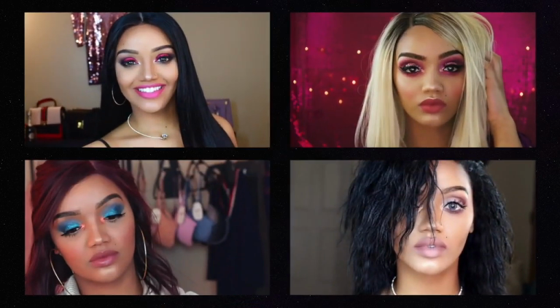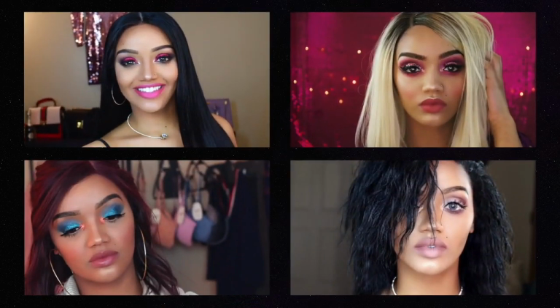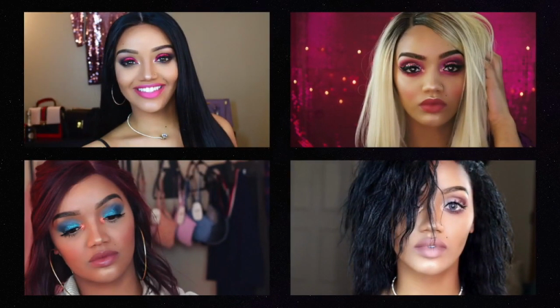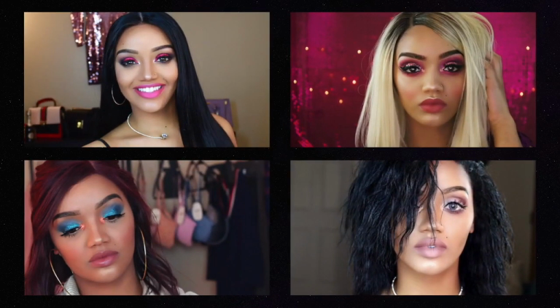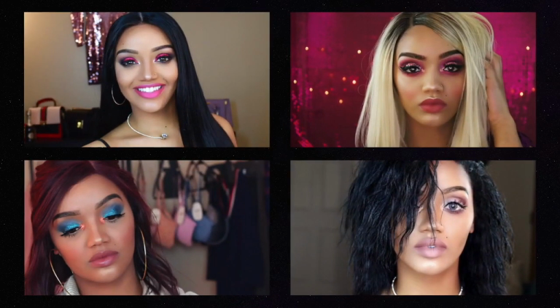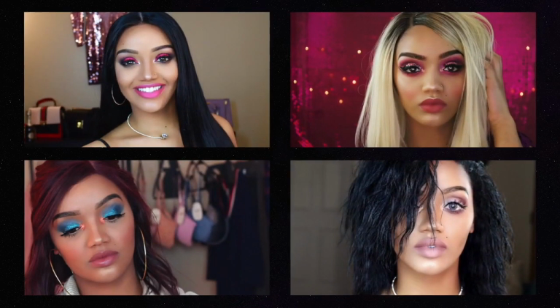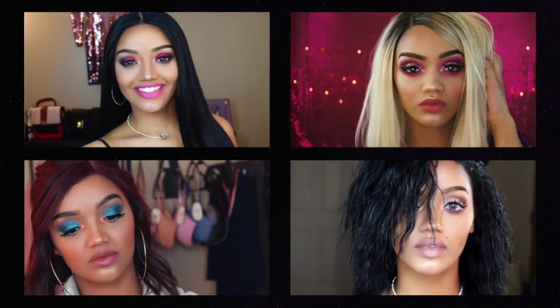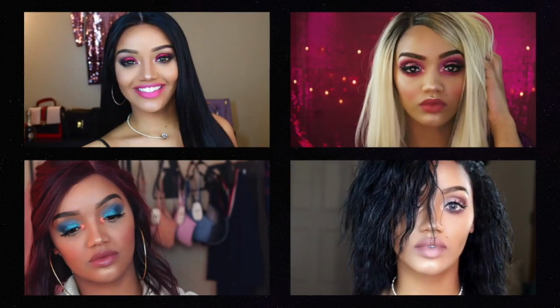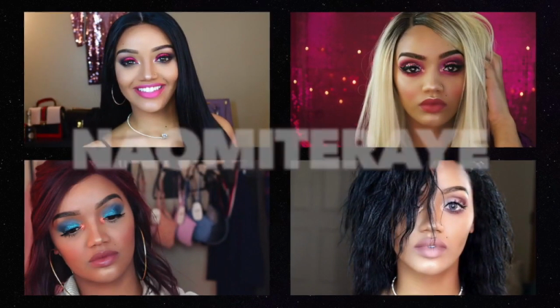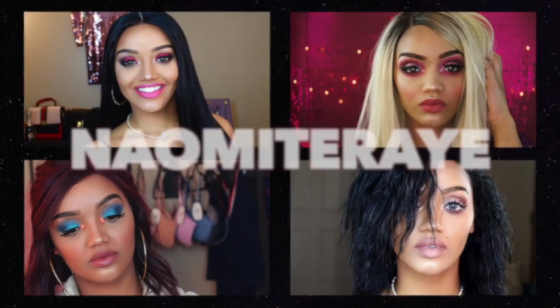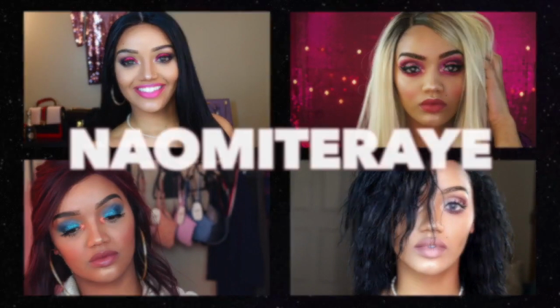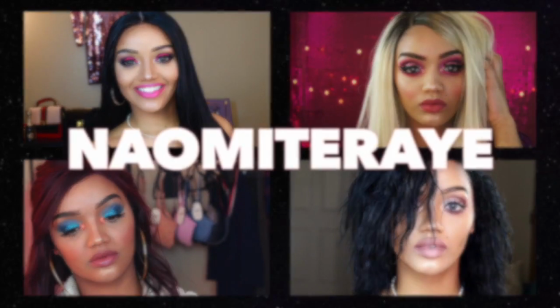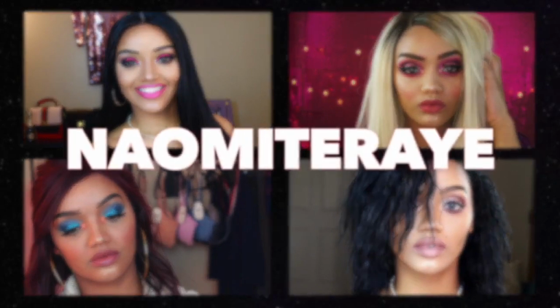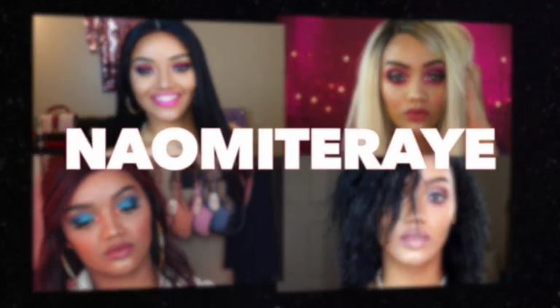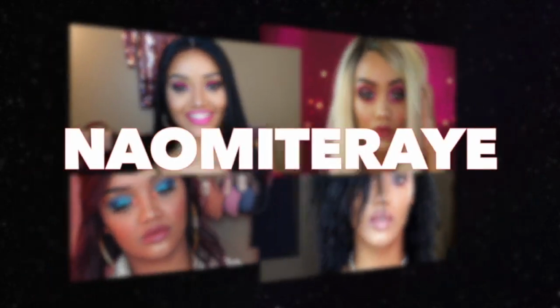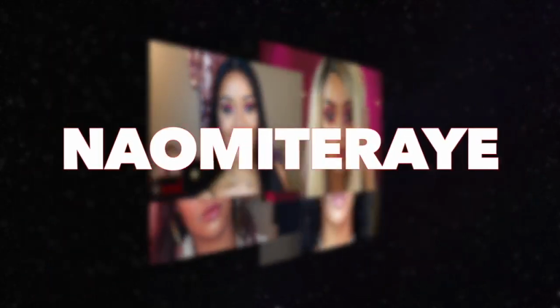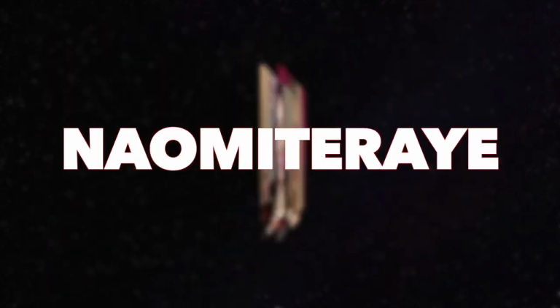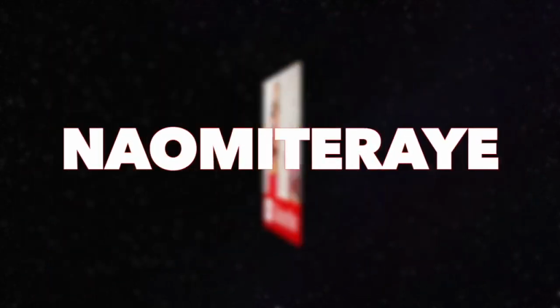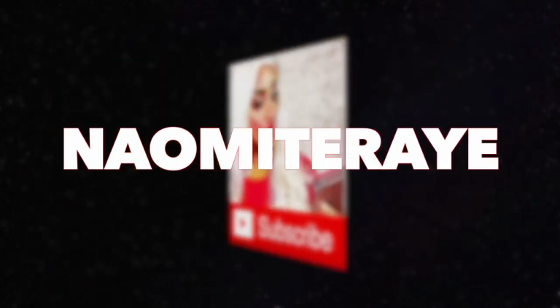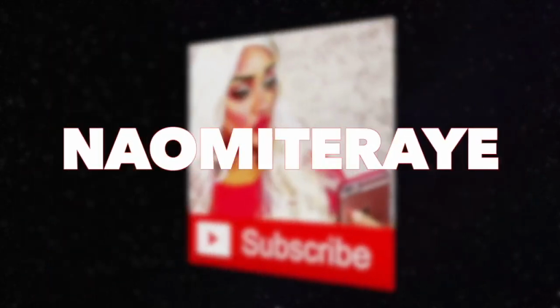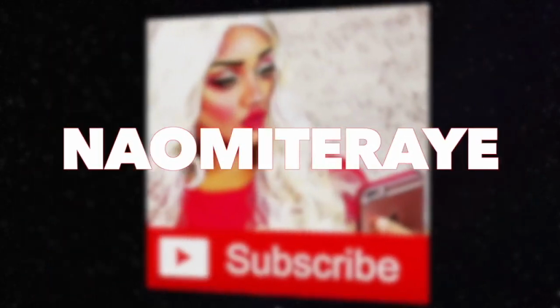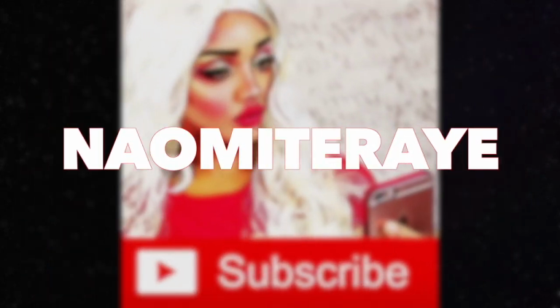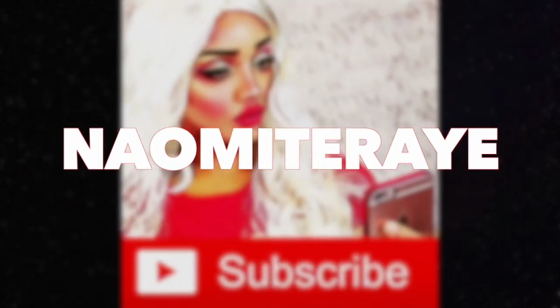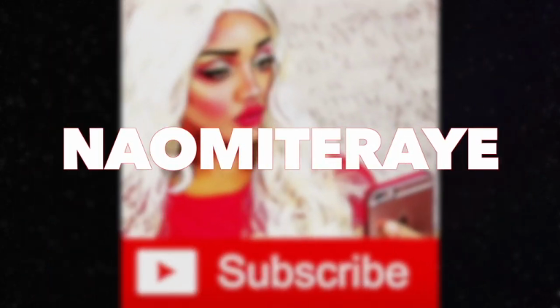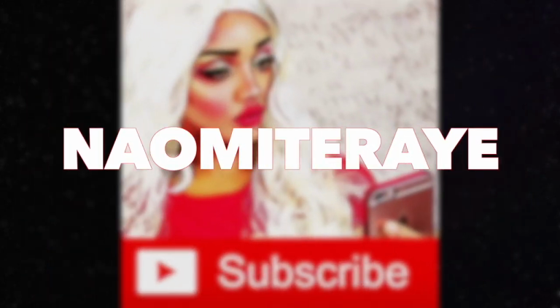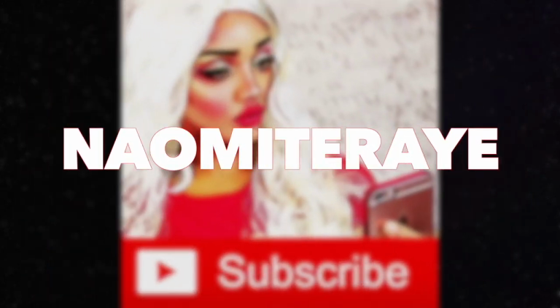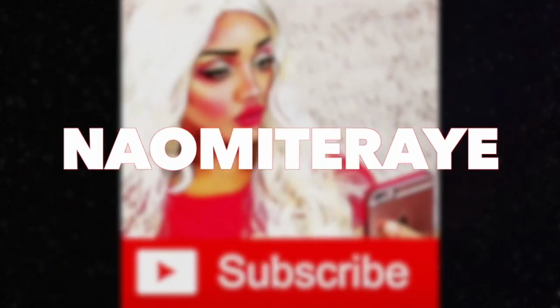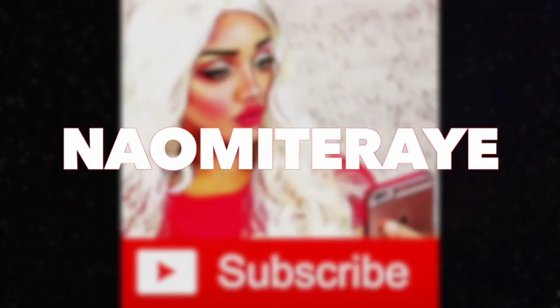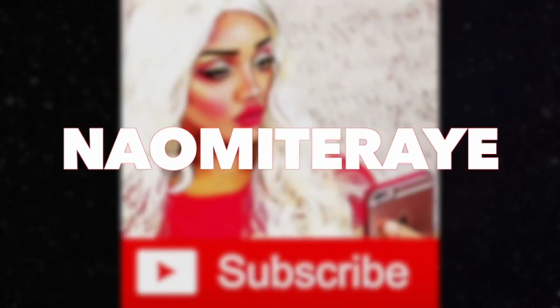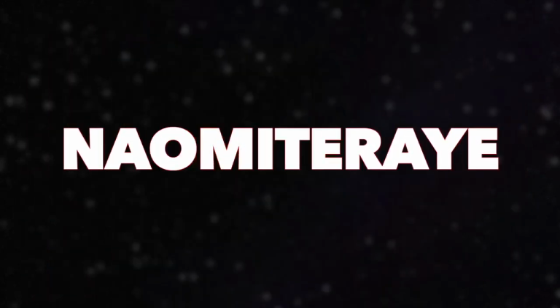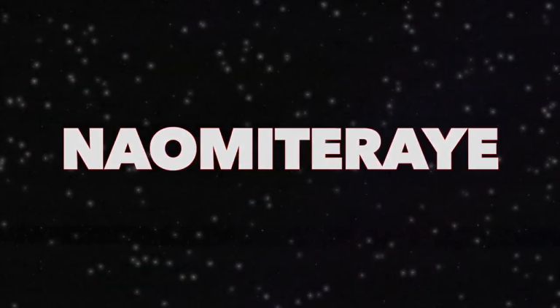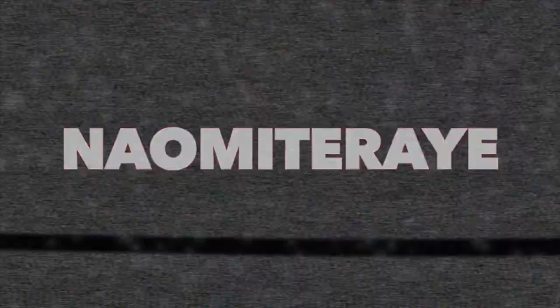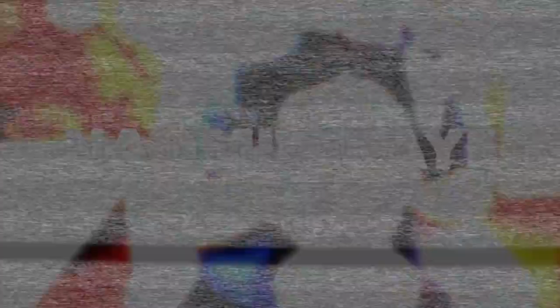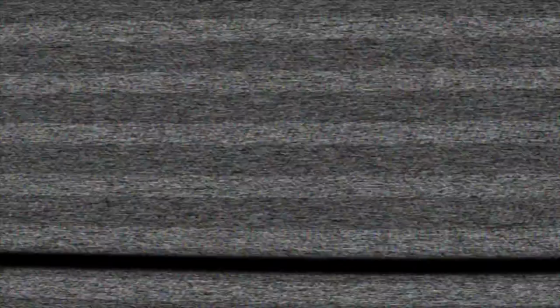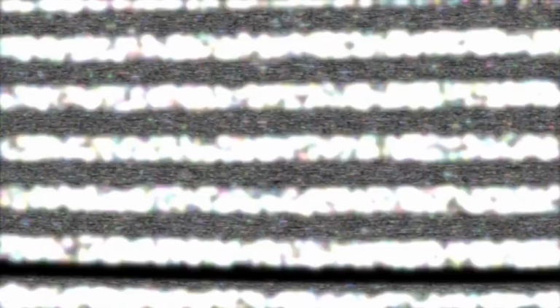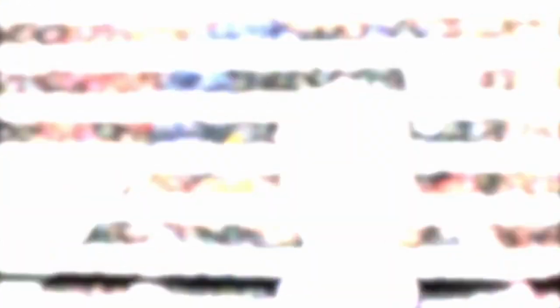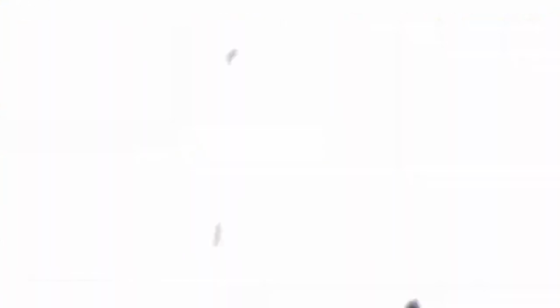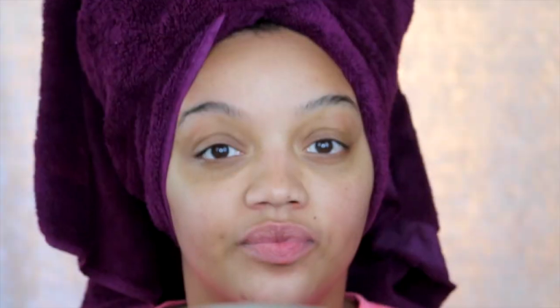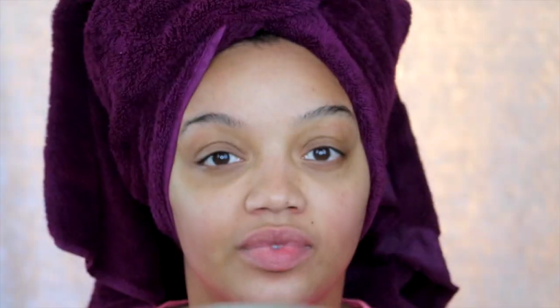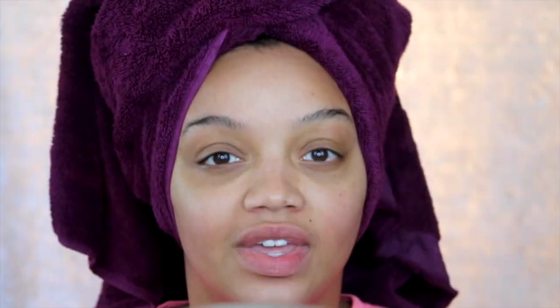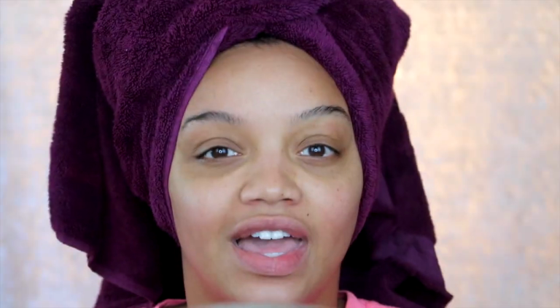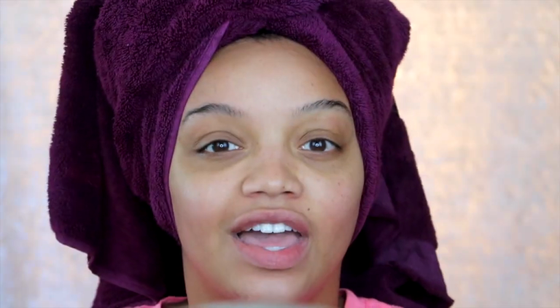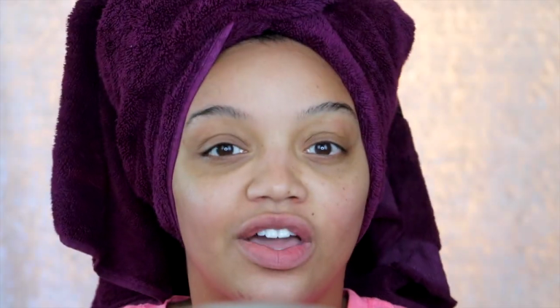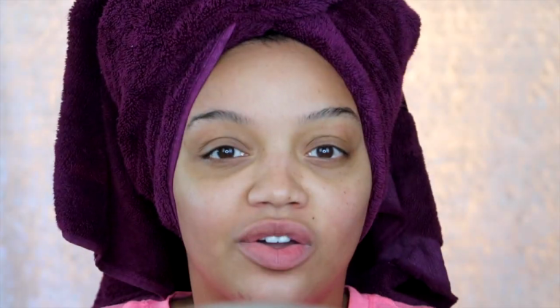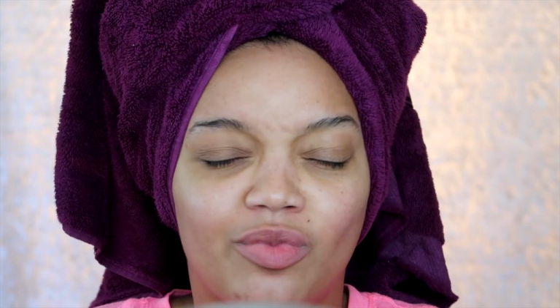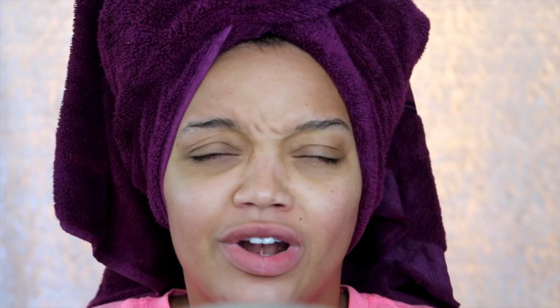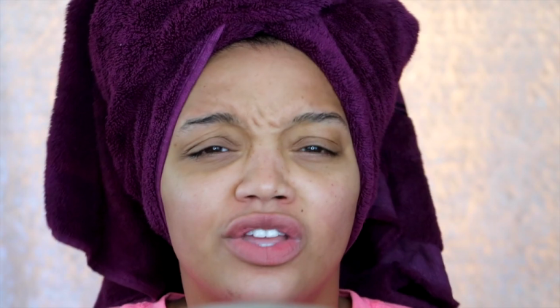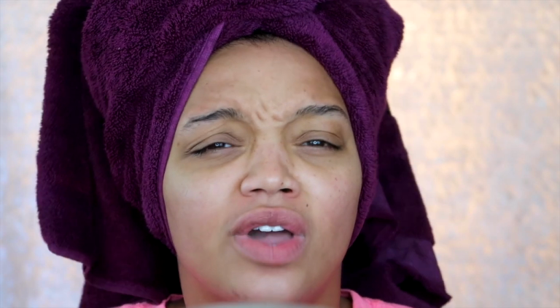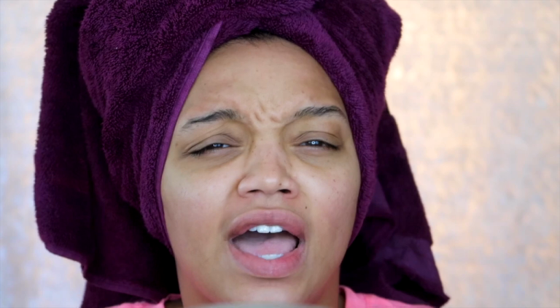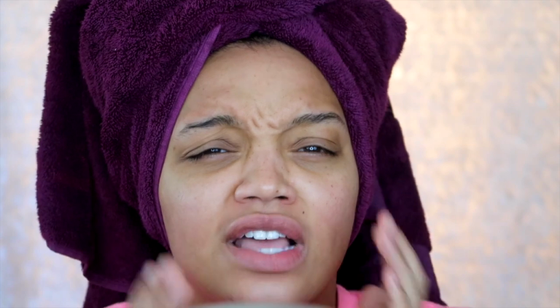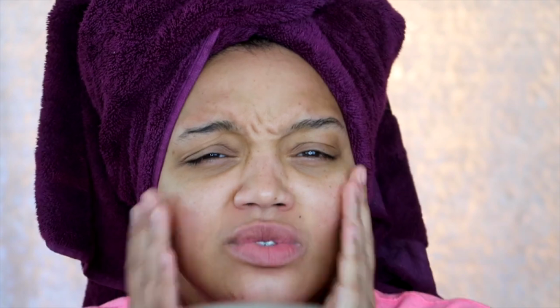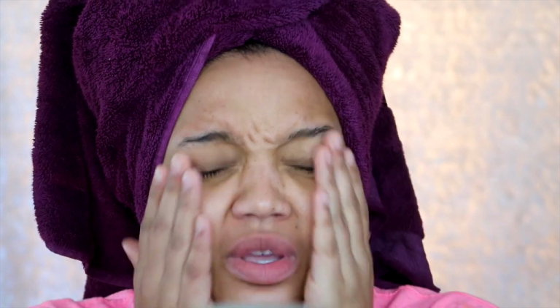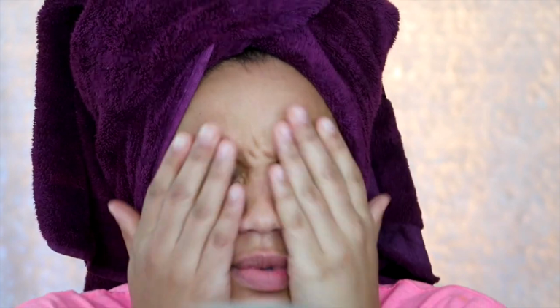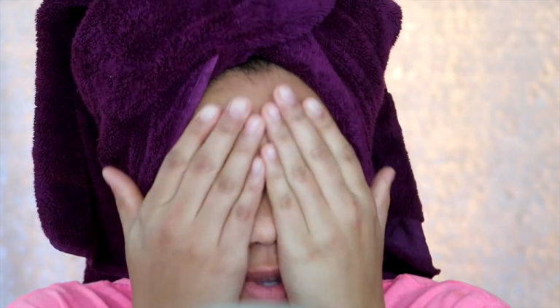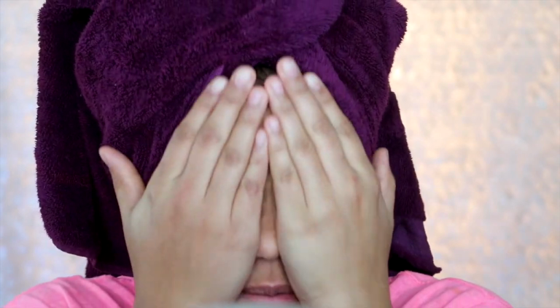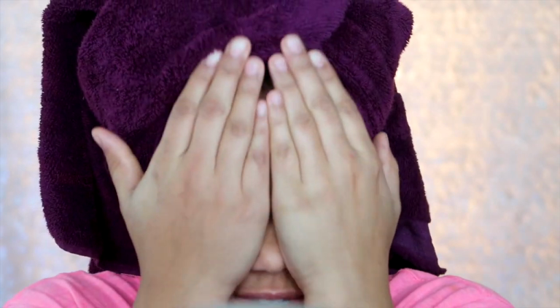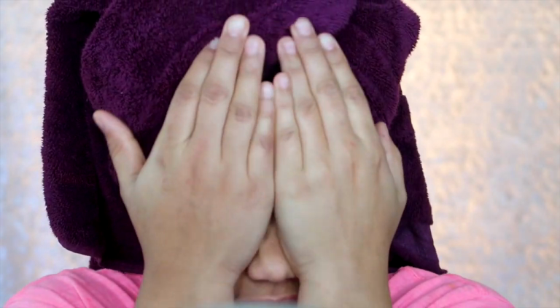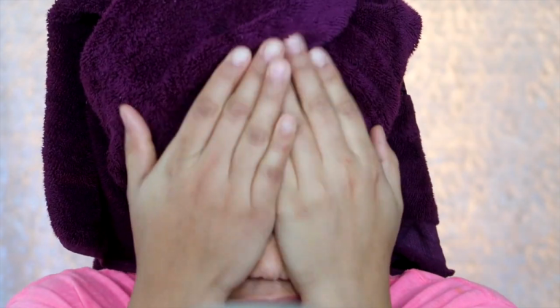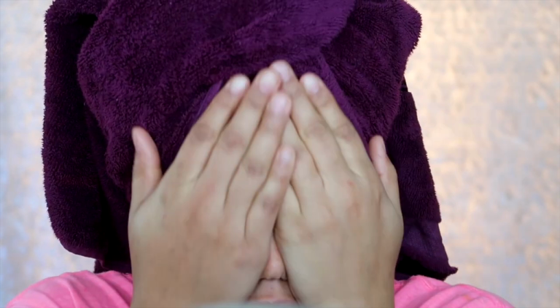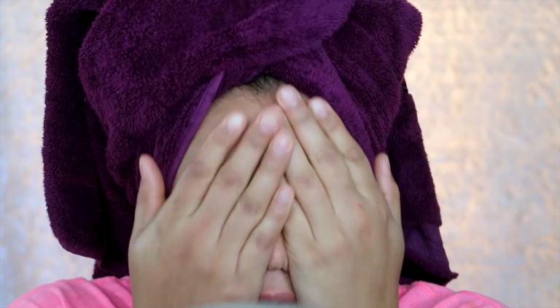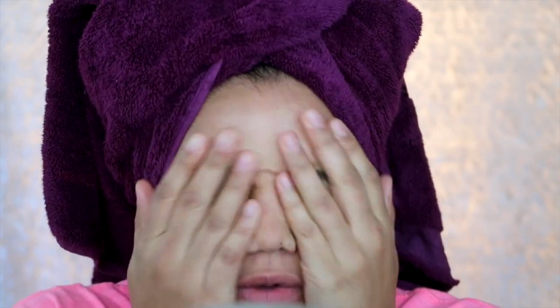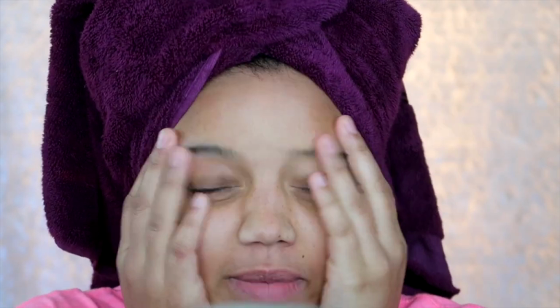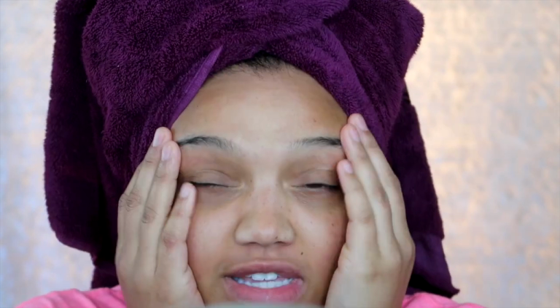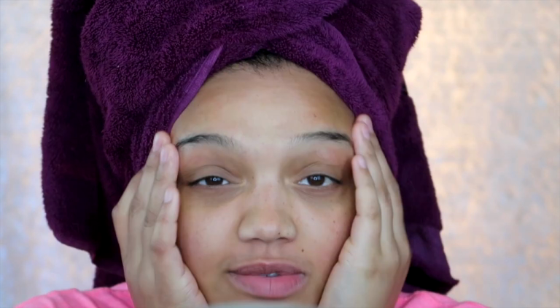Good morning you guys! Welcome back to my channel.